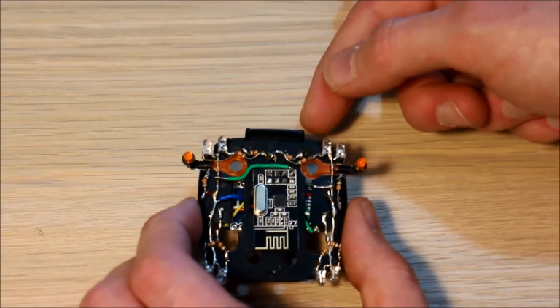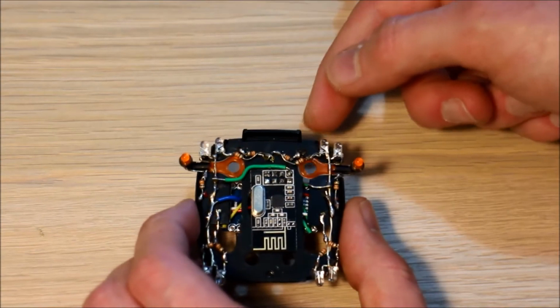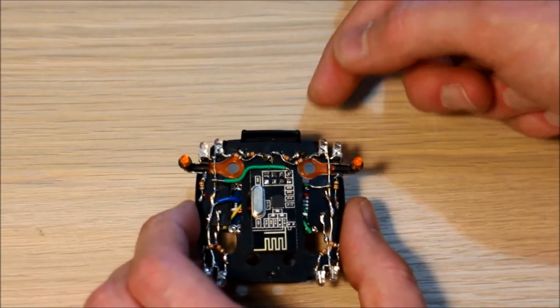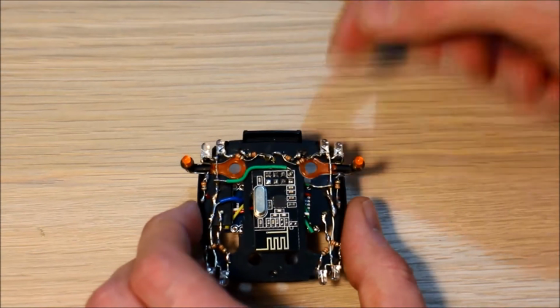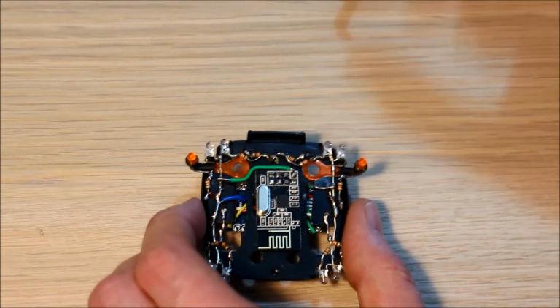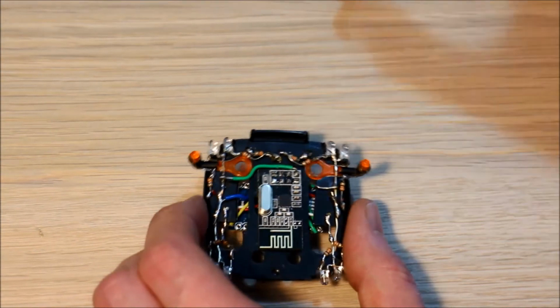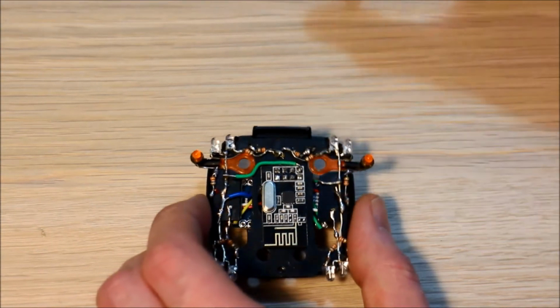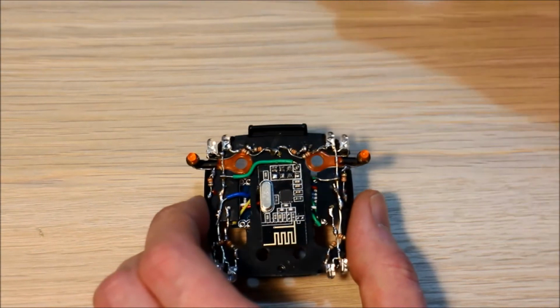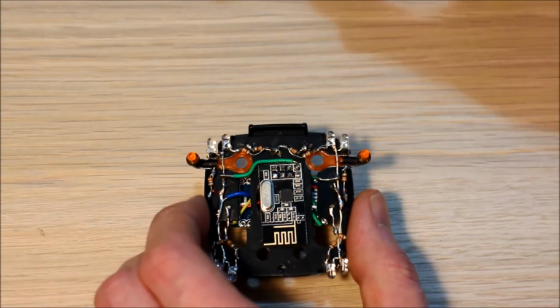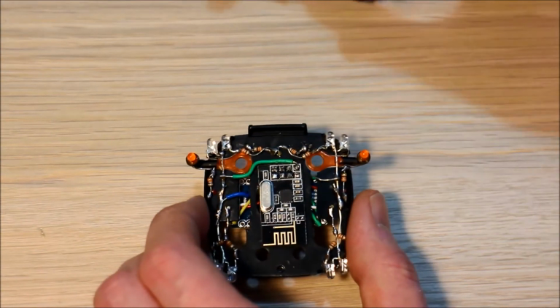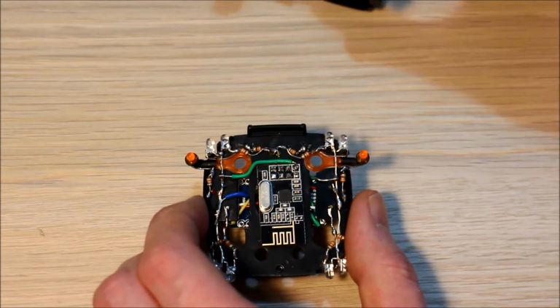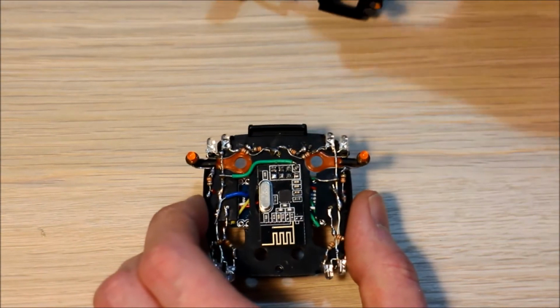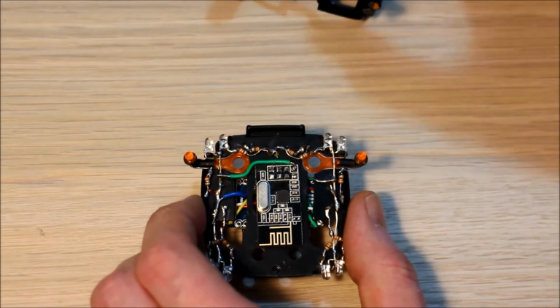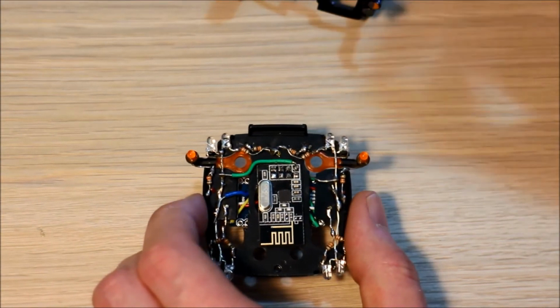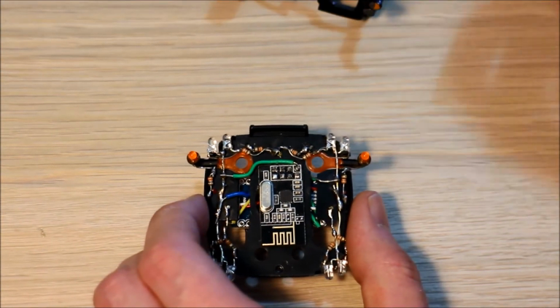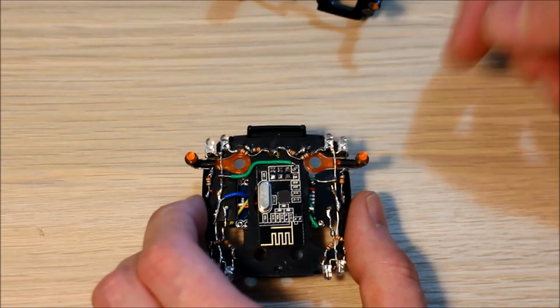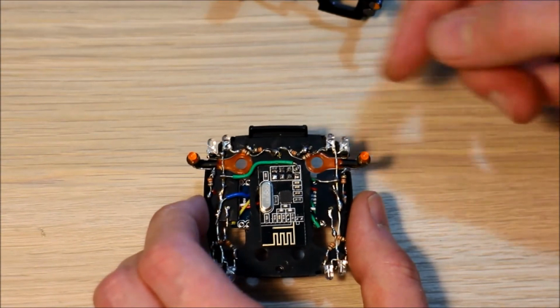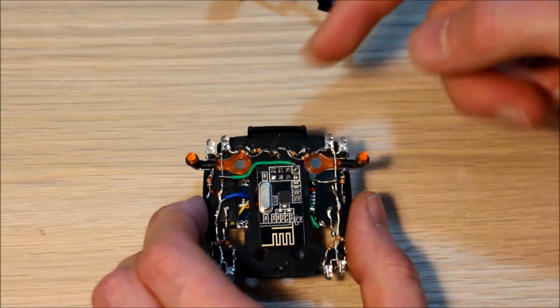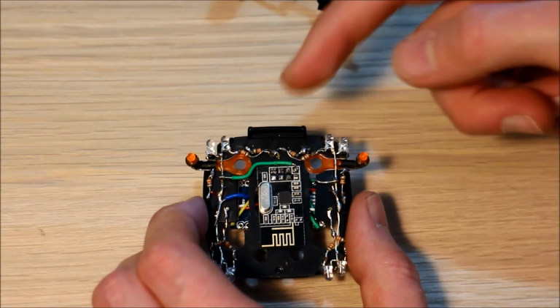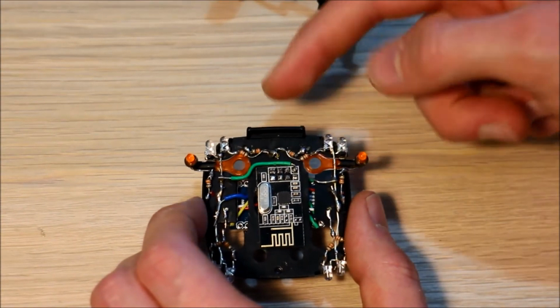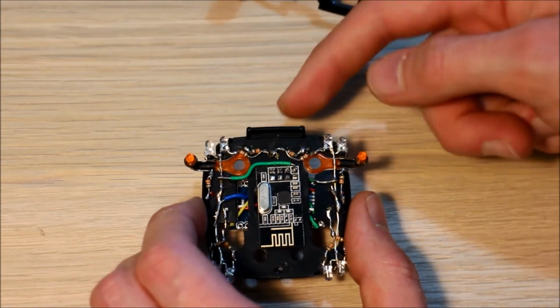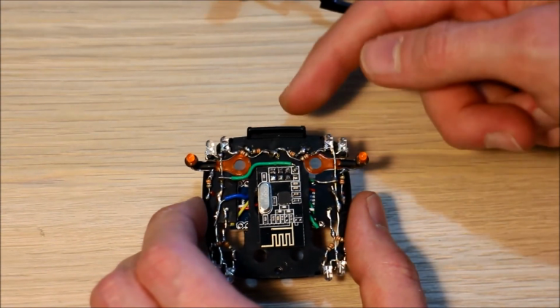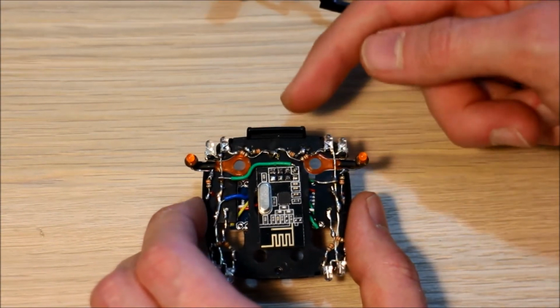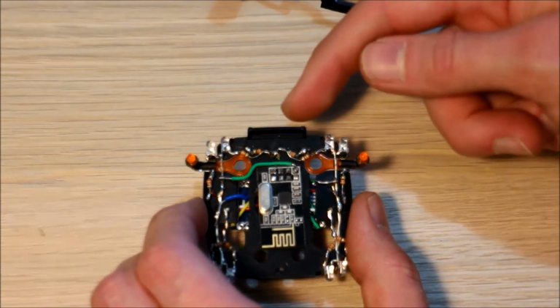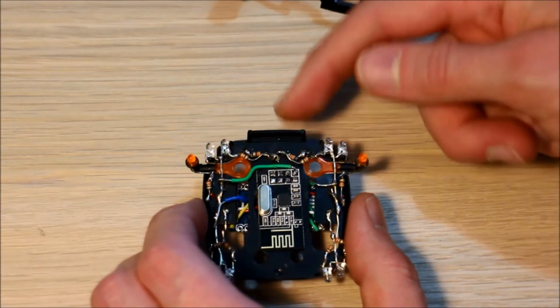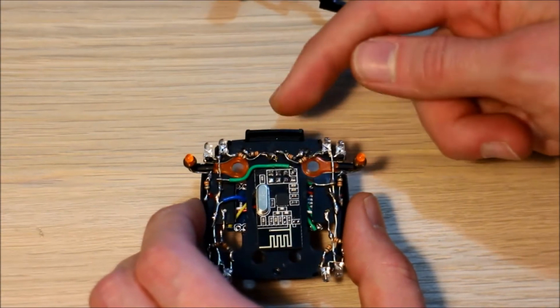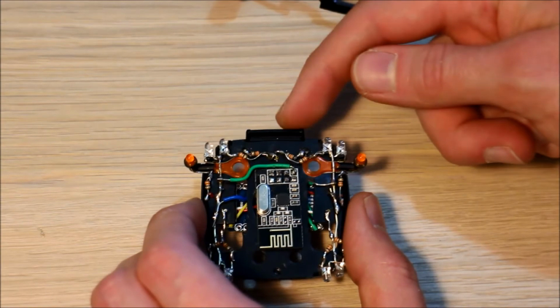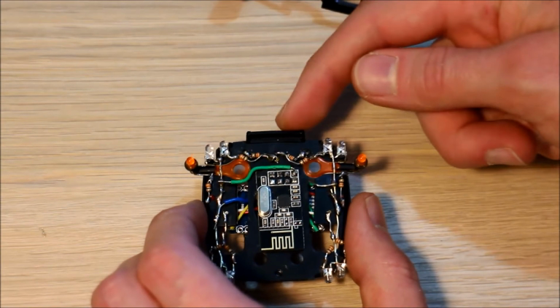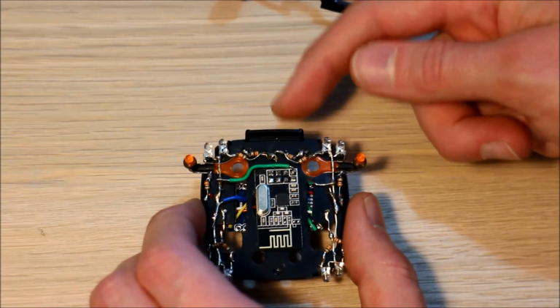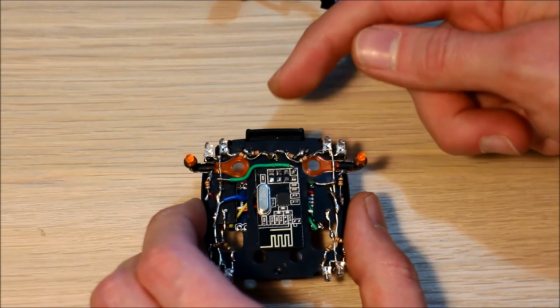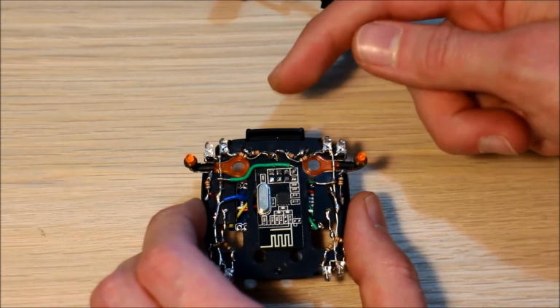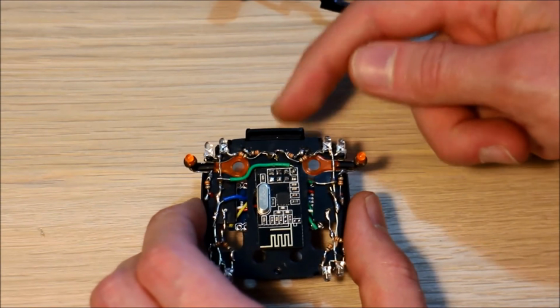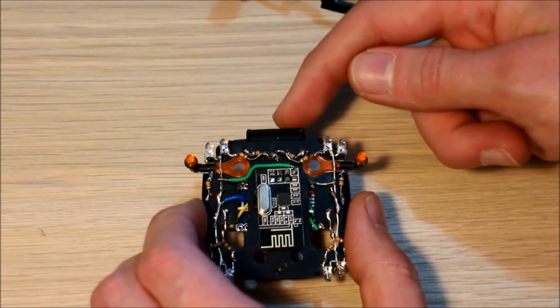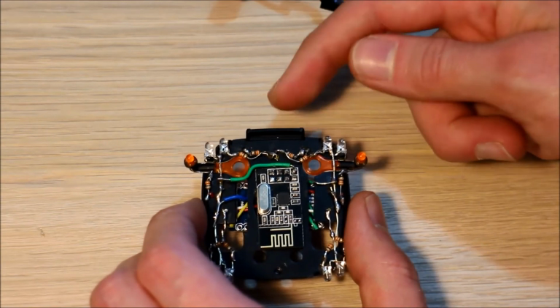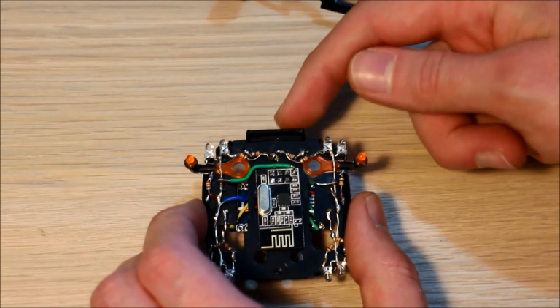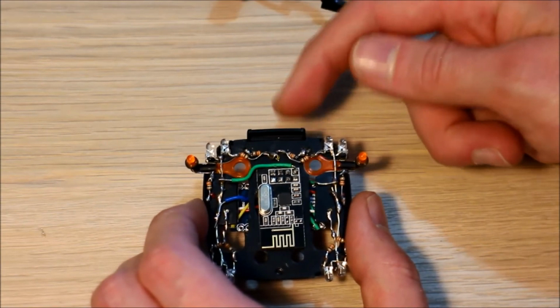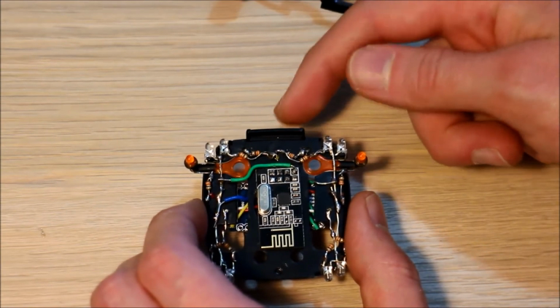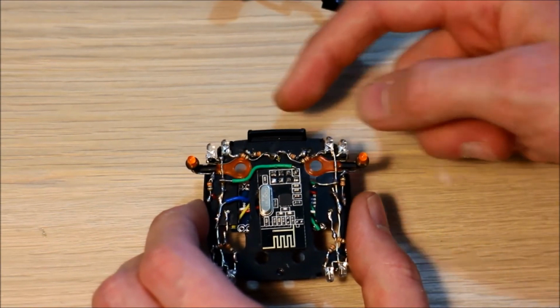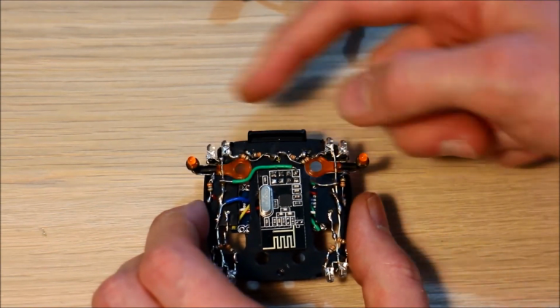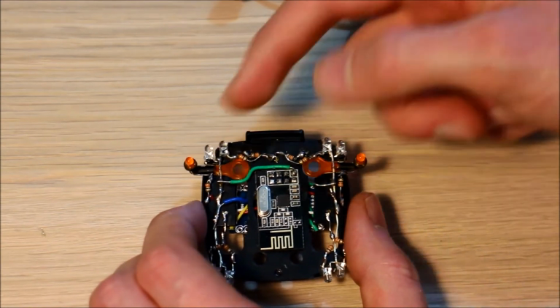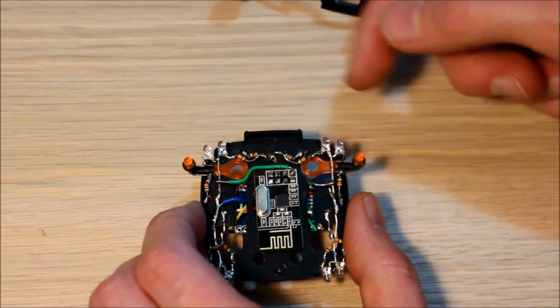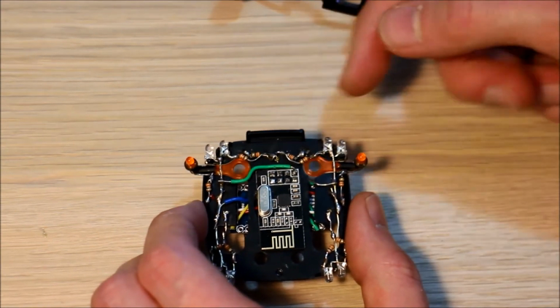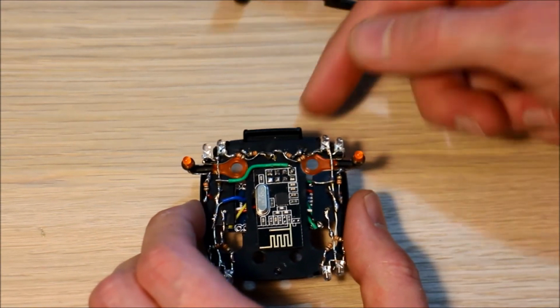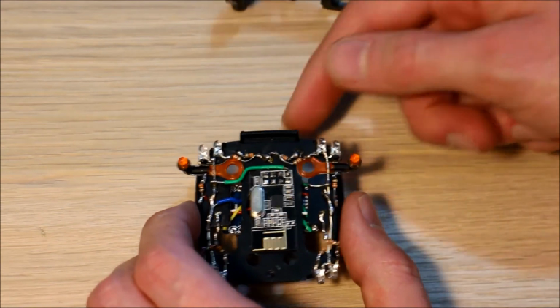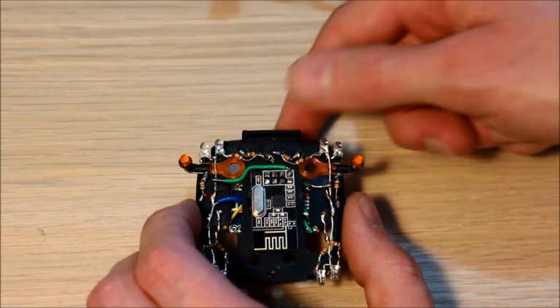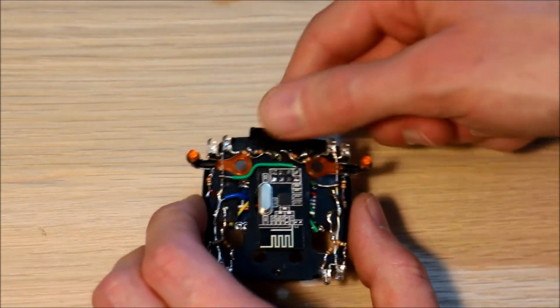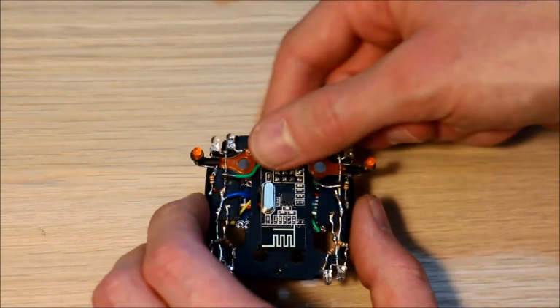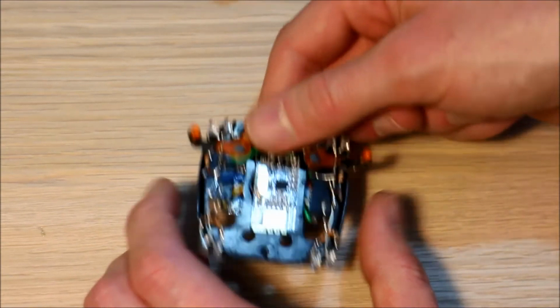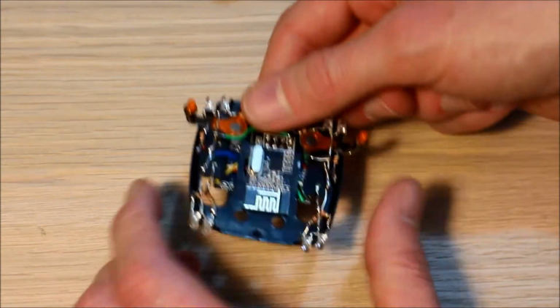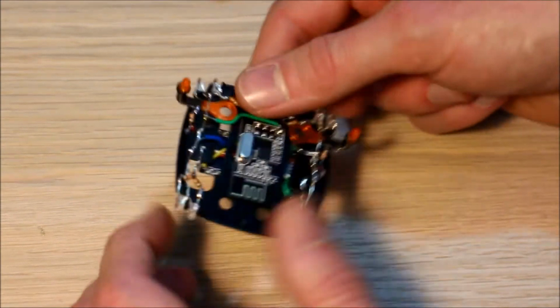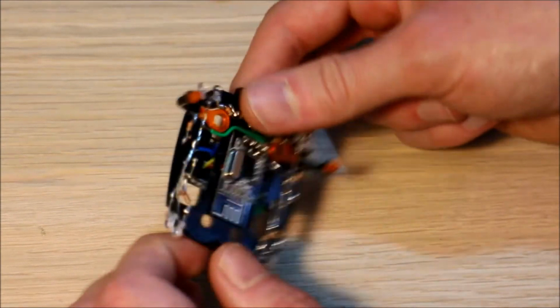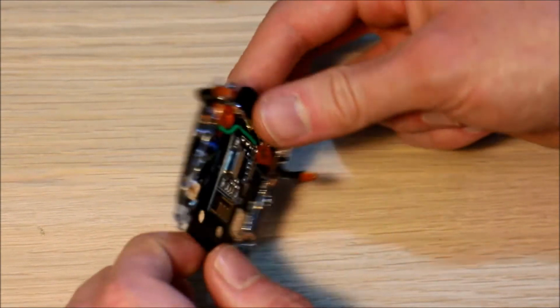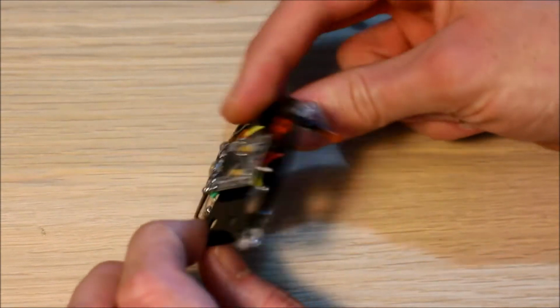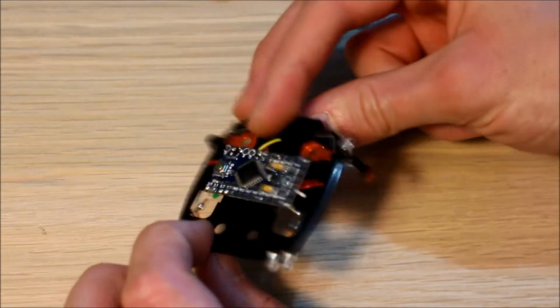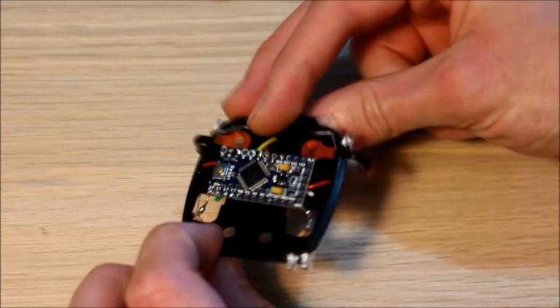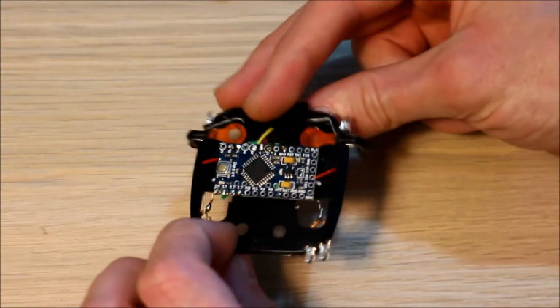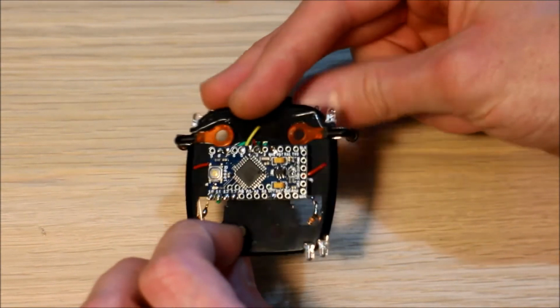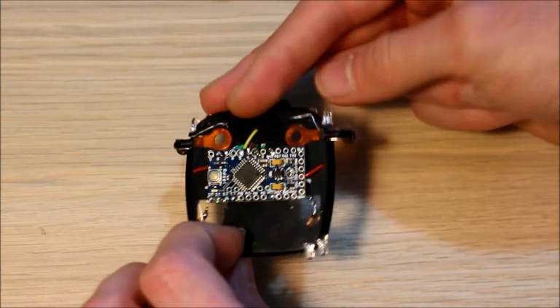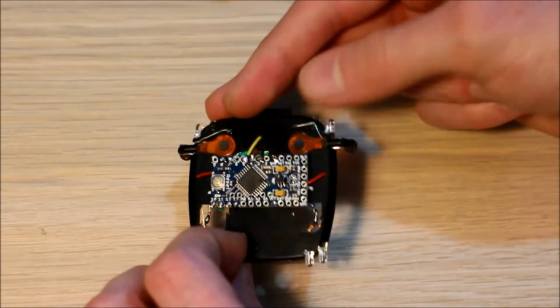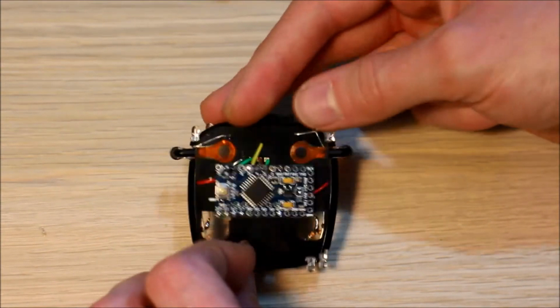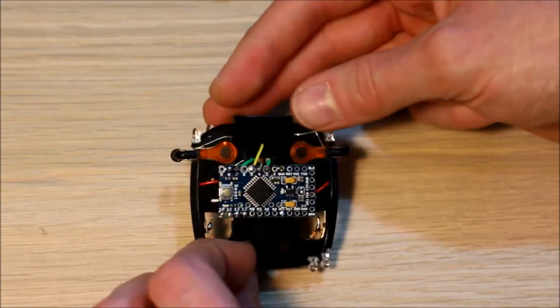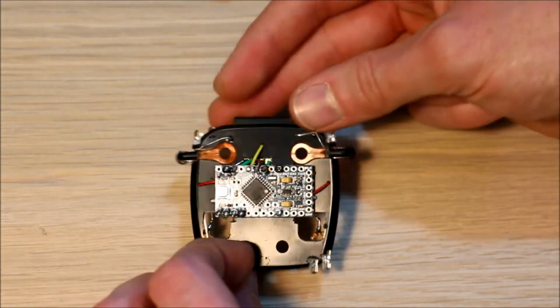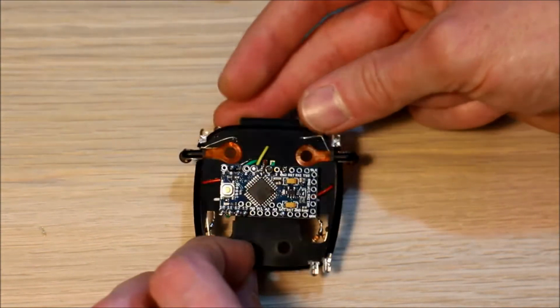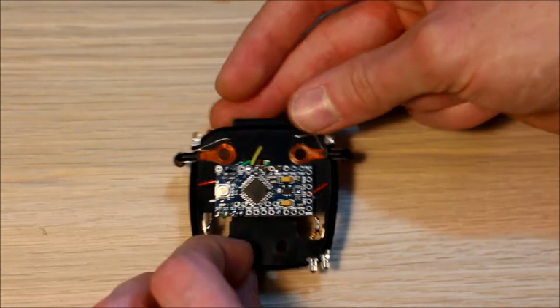Before I finish off the cab and close it all up, I think I'll do a little bit of the code for this cab Arduino.